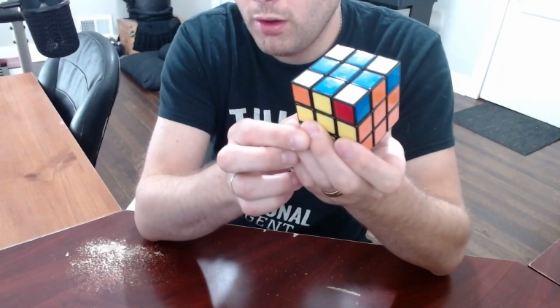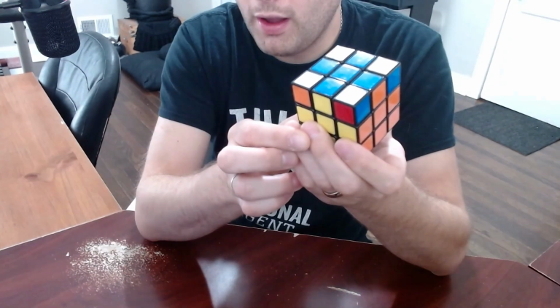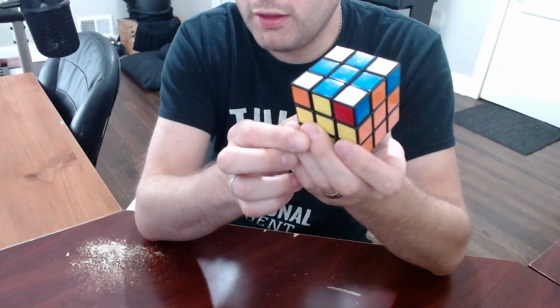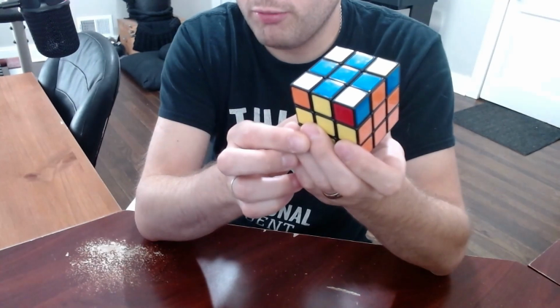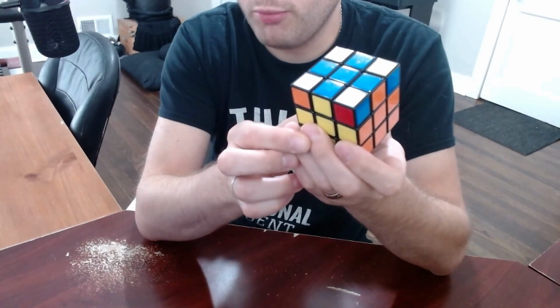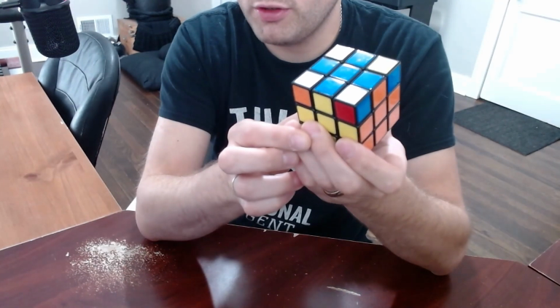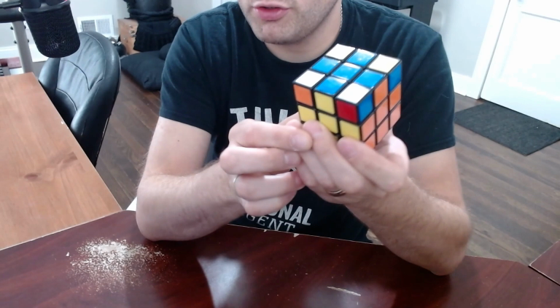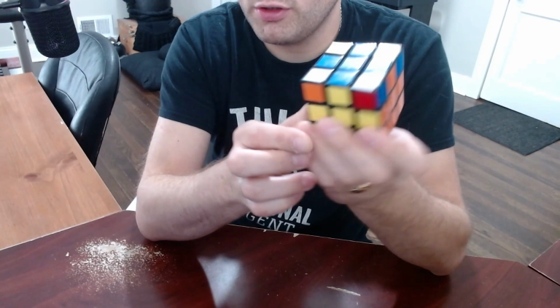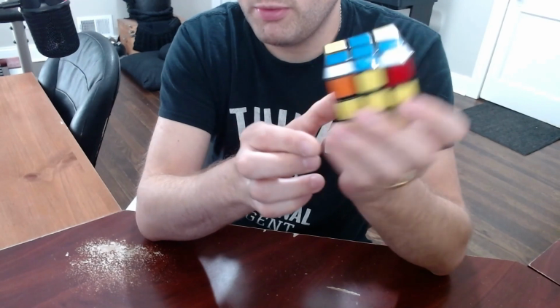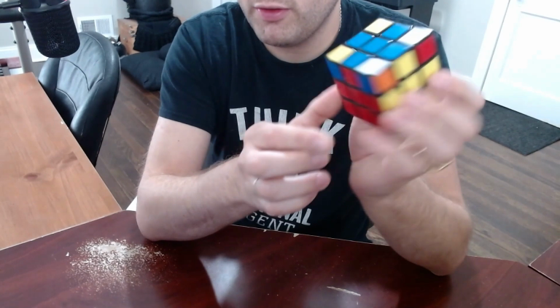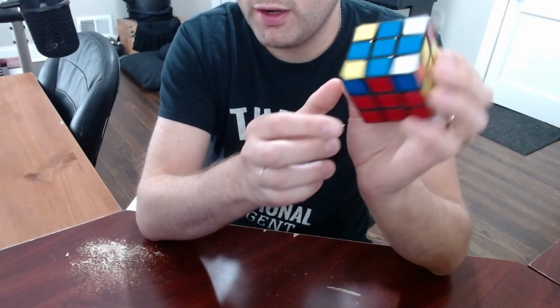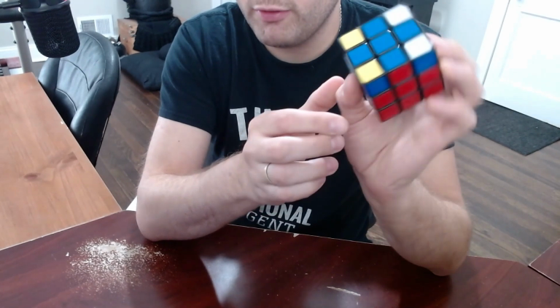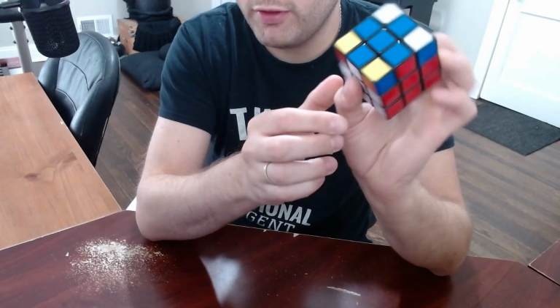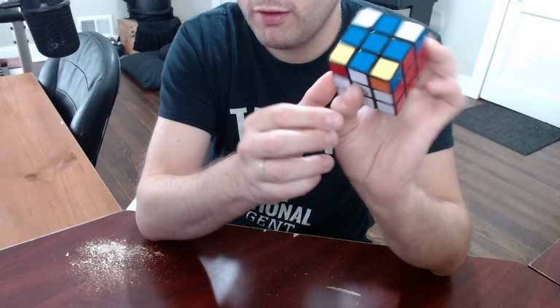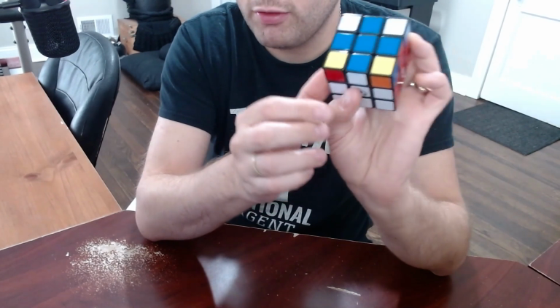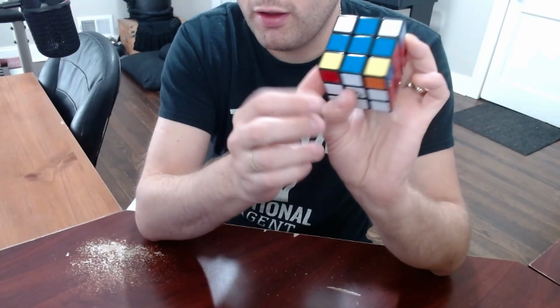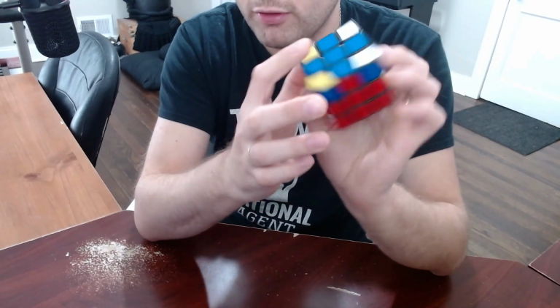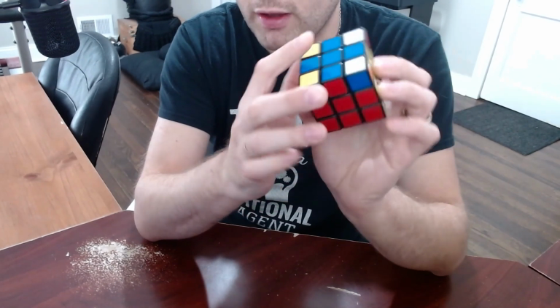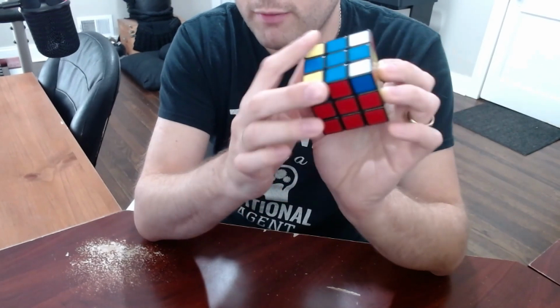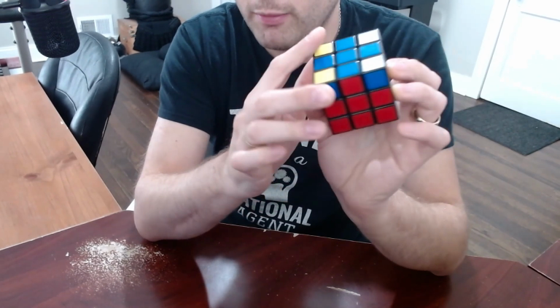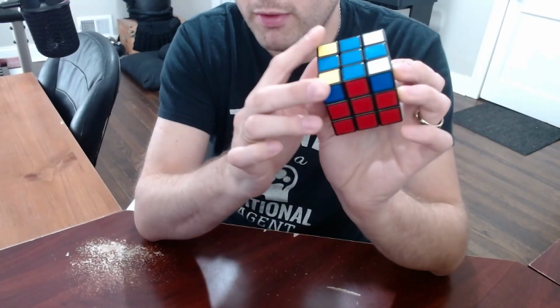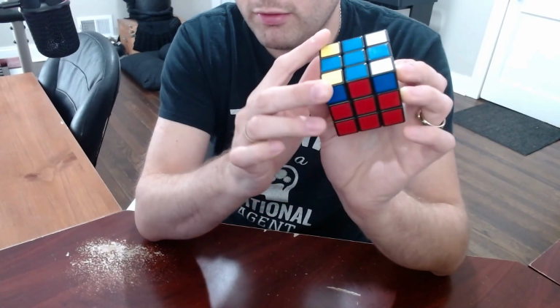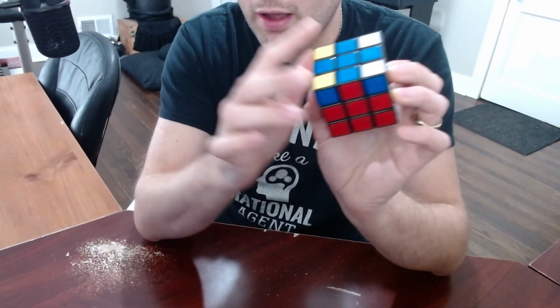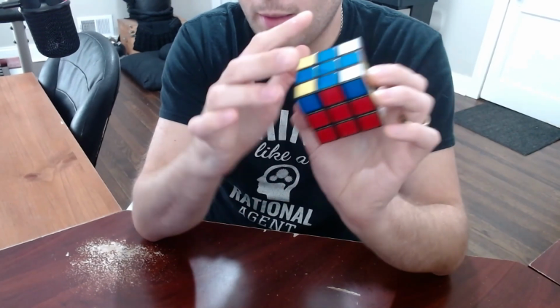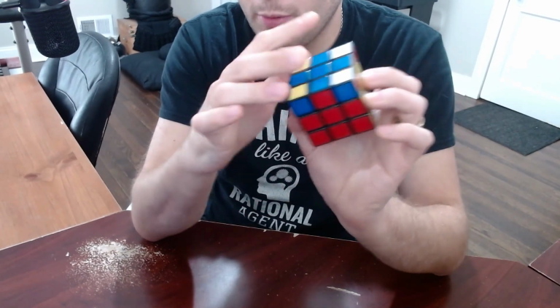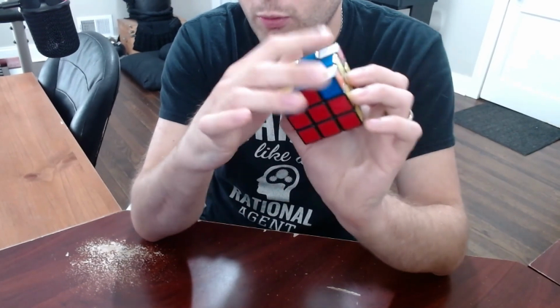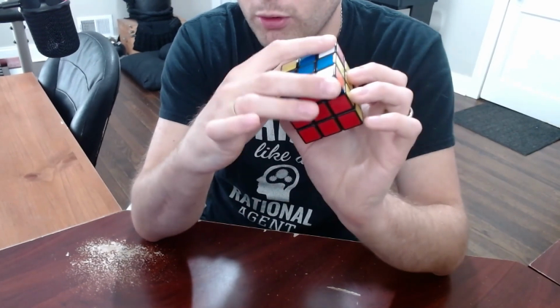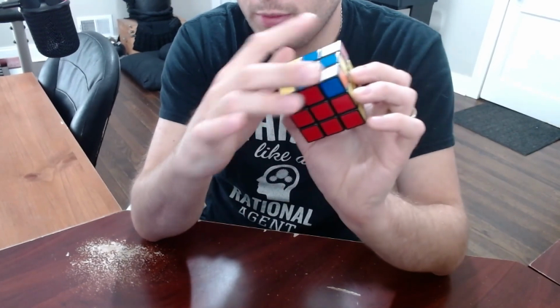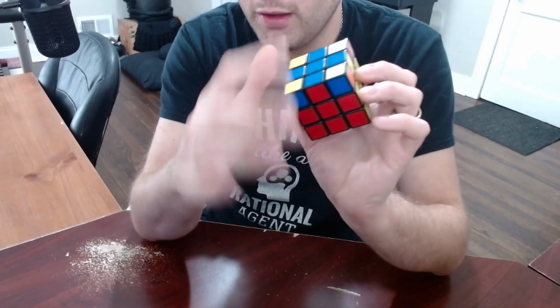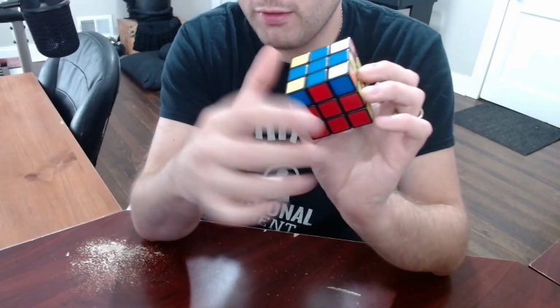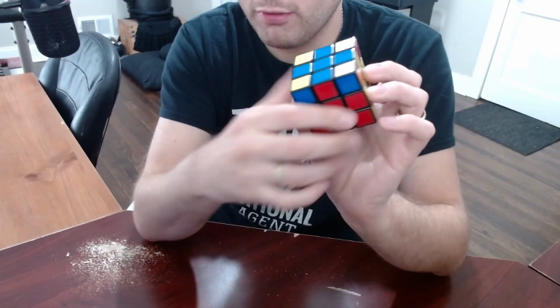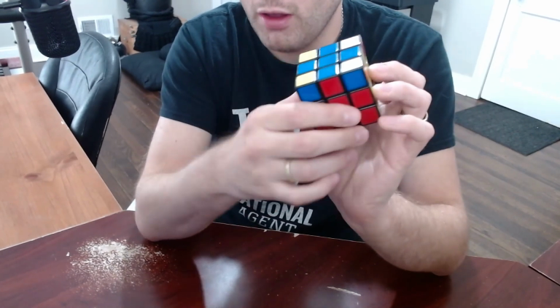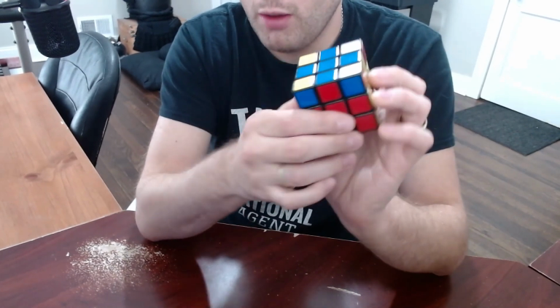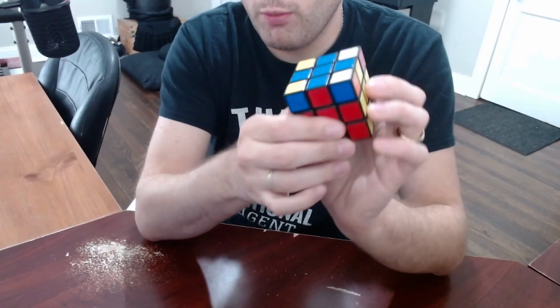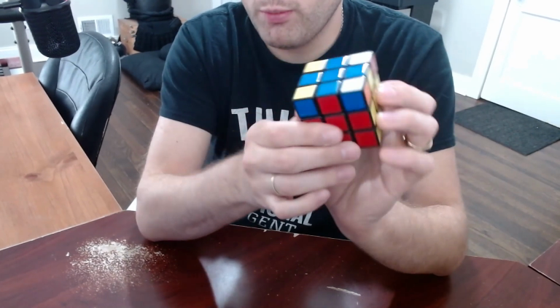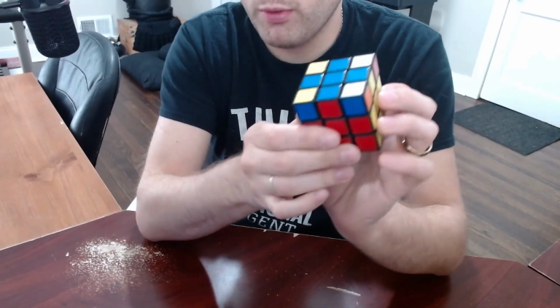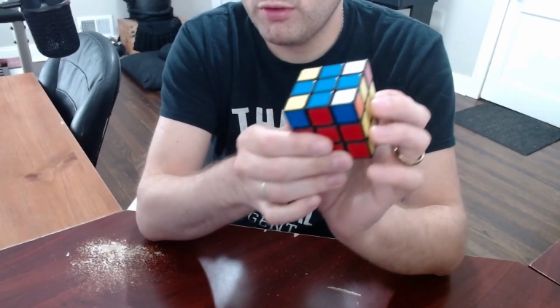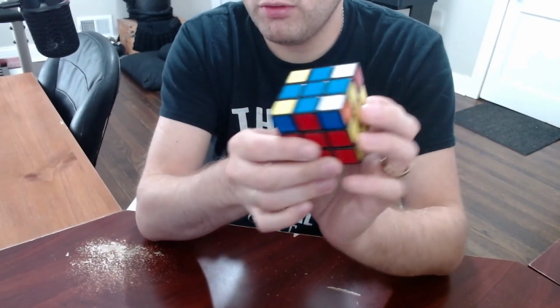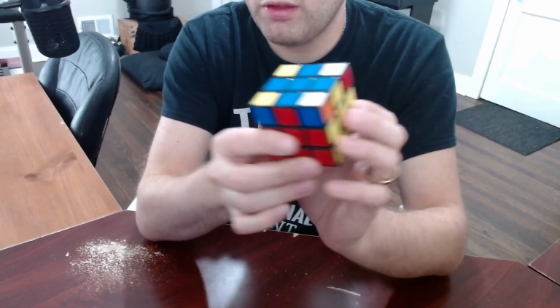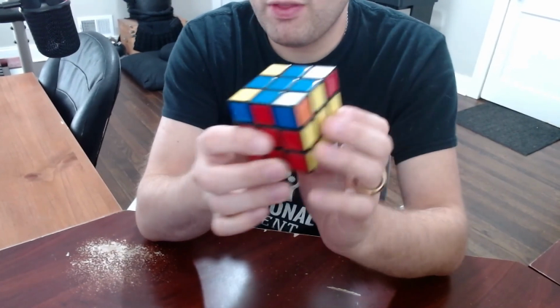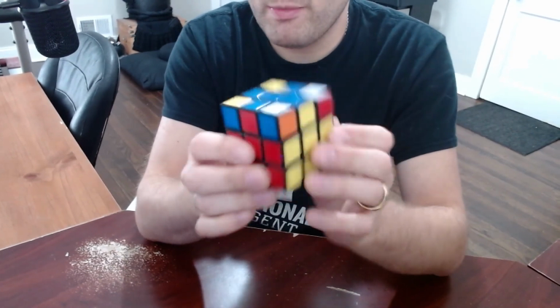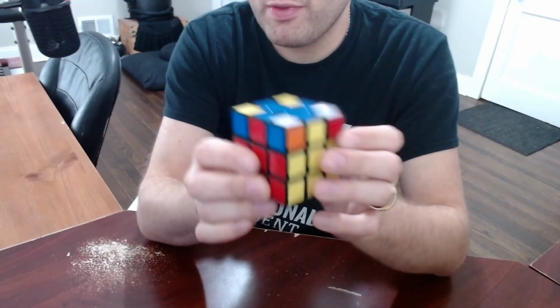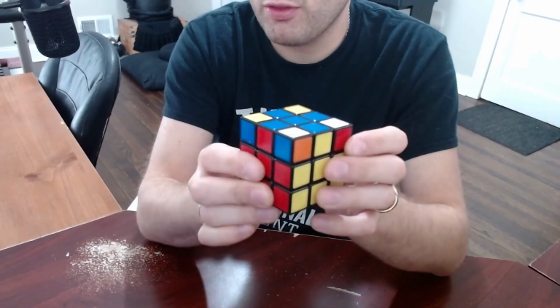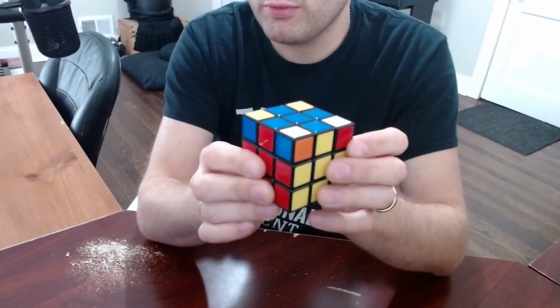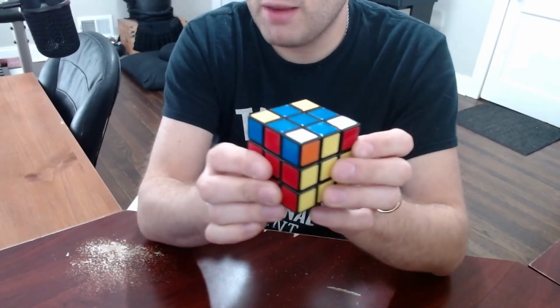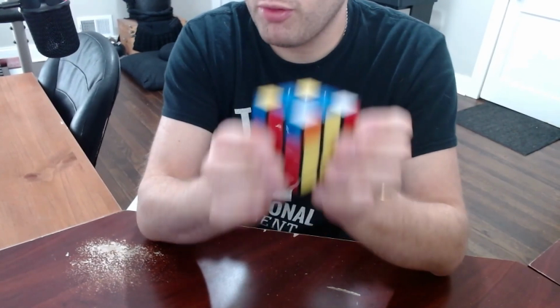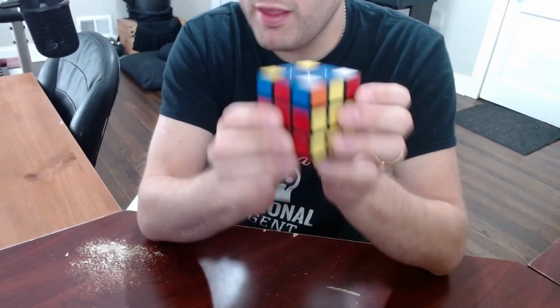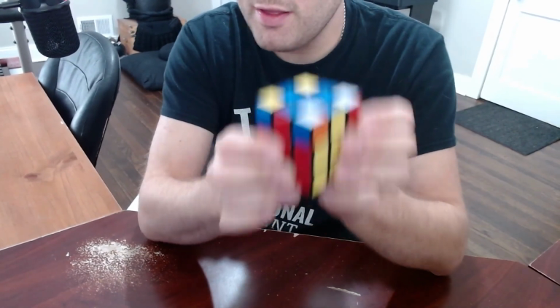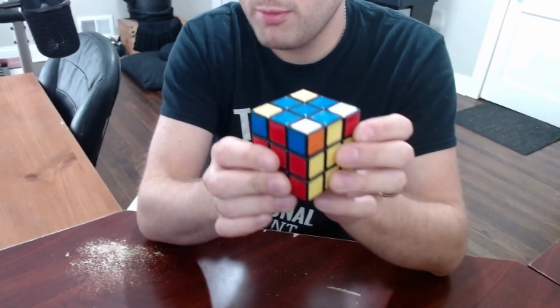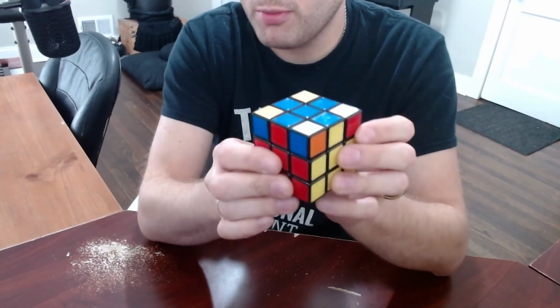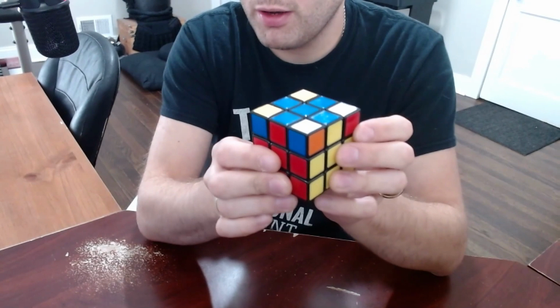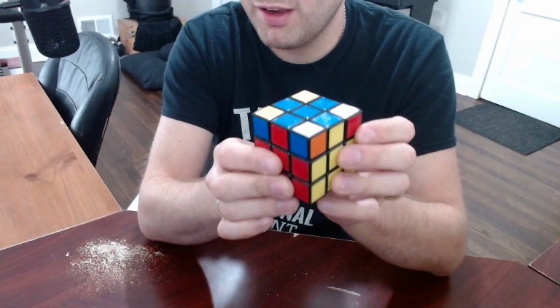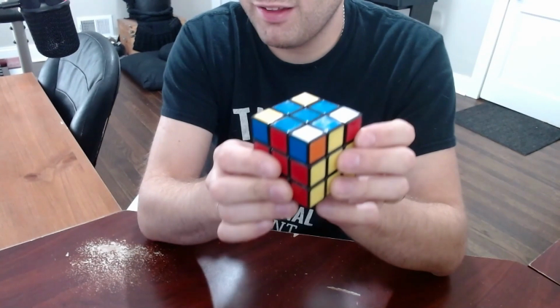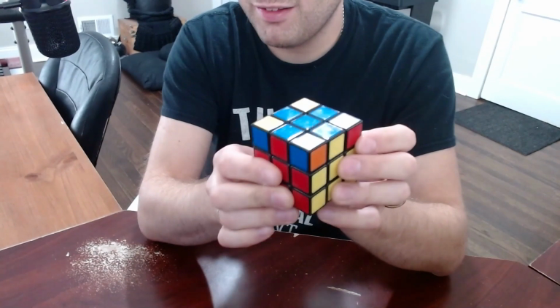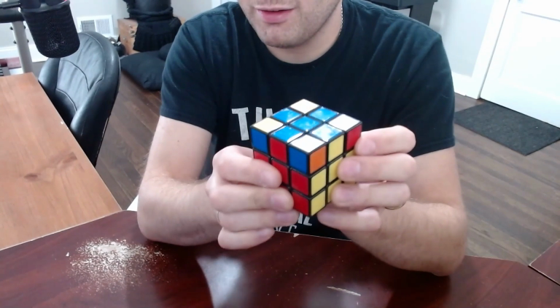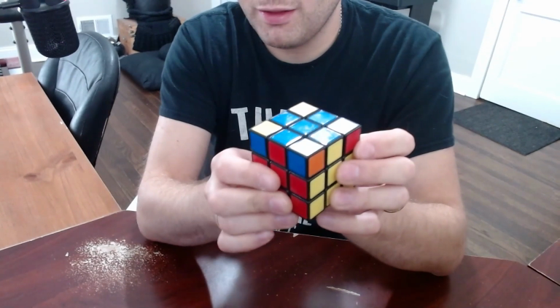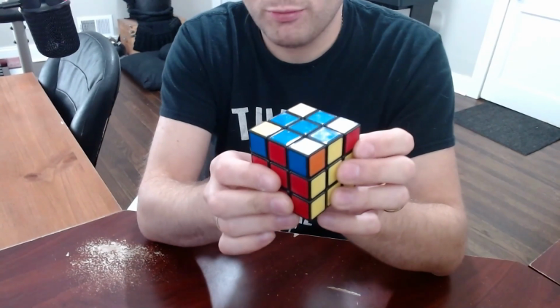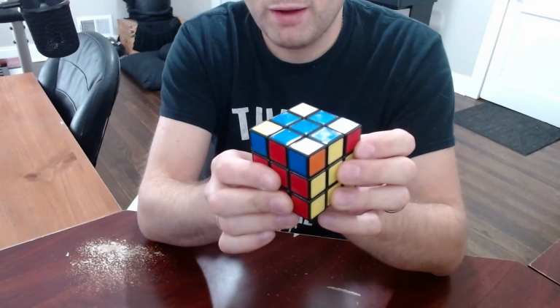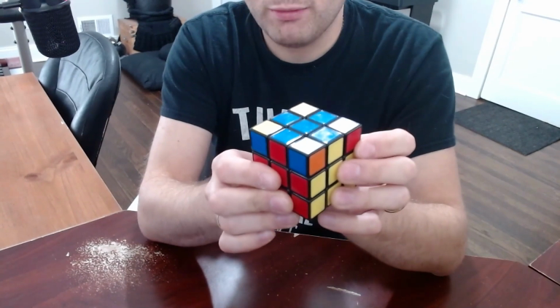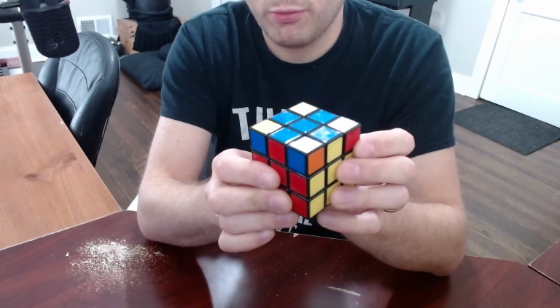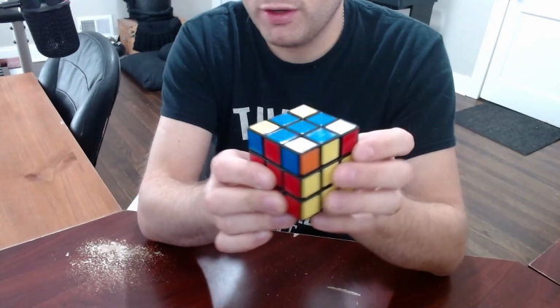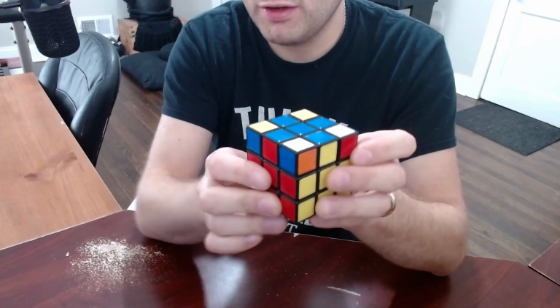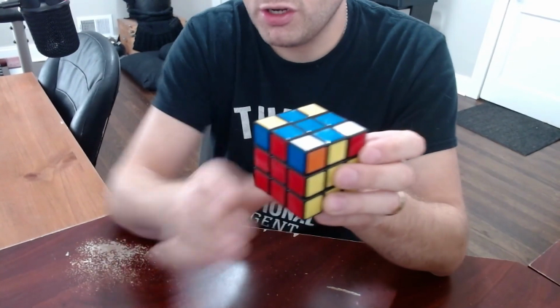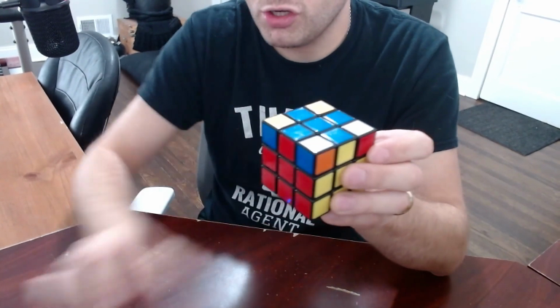At this point, it should appear that everything is solved aside from these top corner pieces. What we want to do is get them into the right placement, but not necessarily the right orientation.